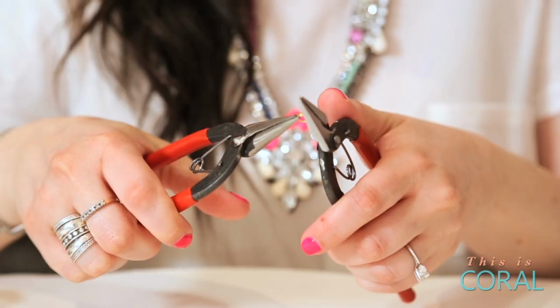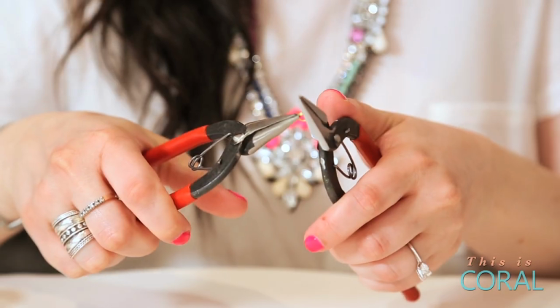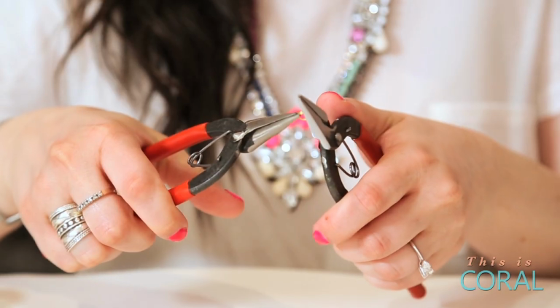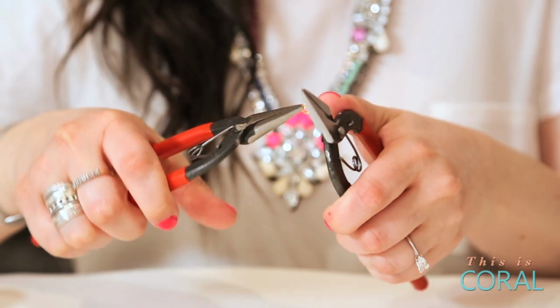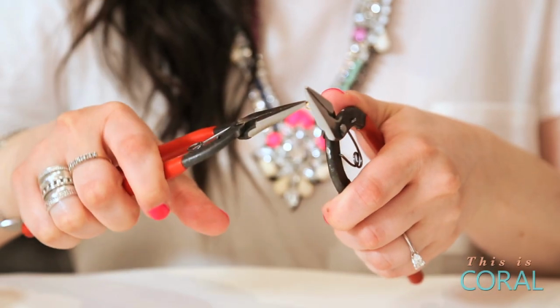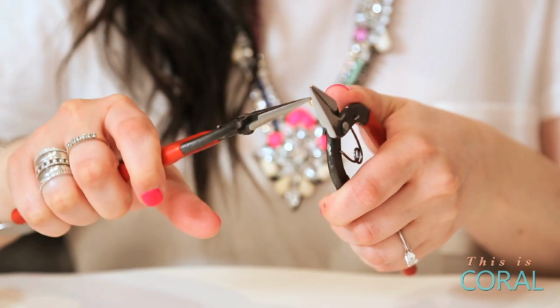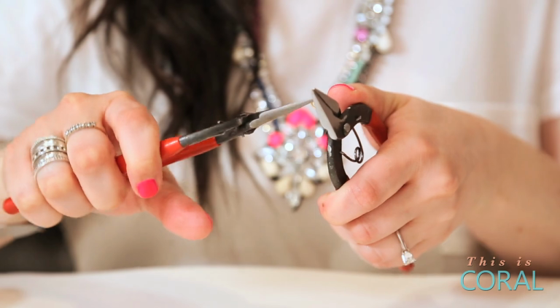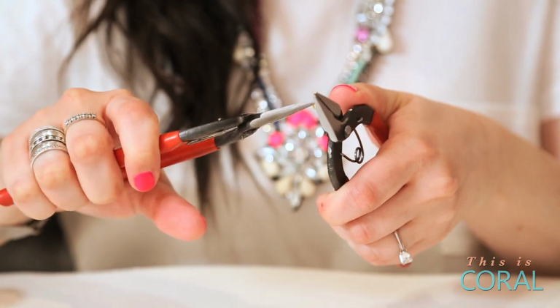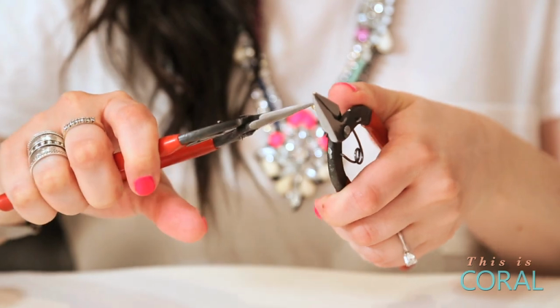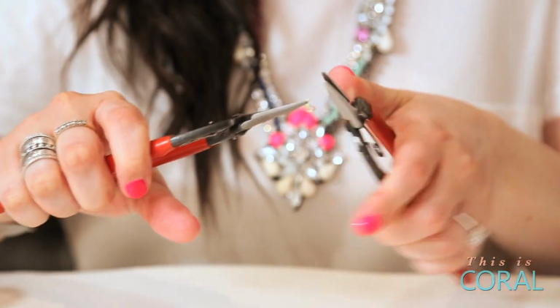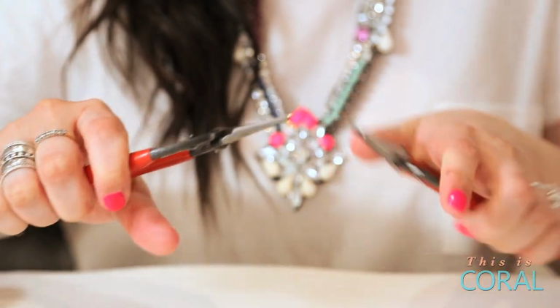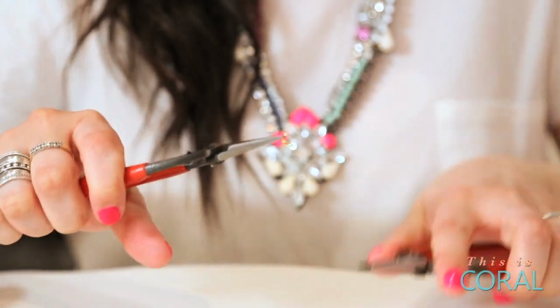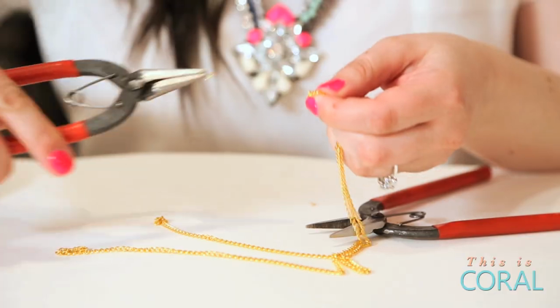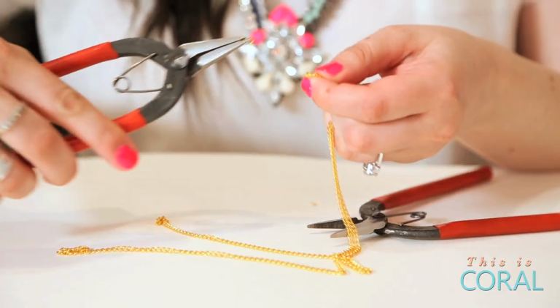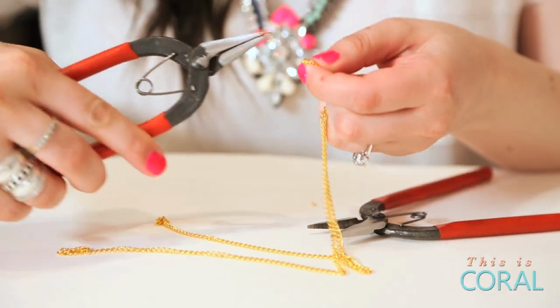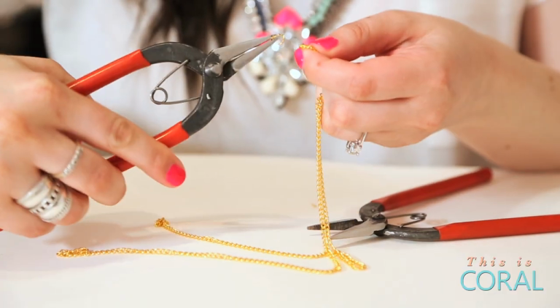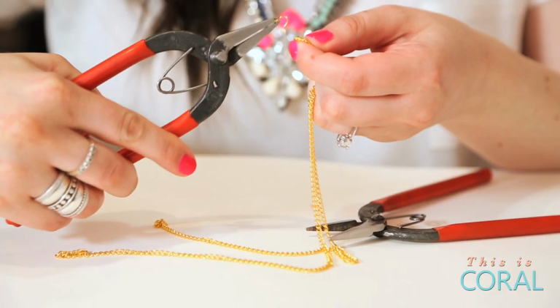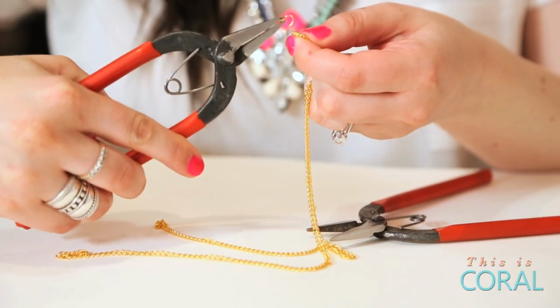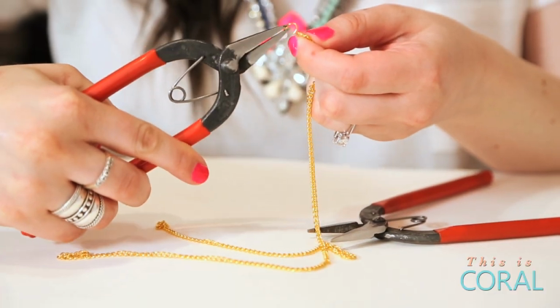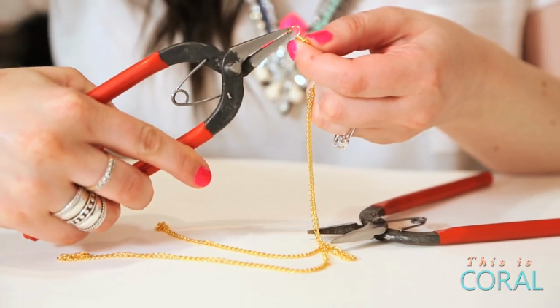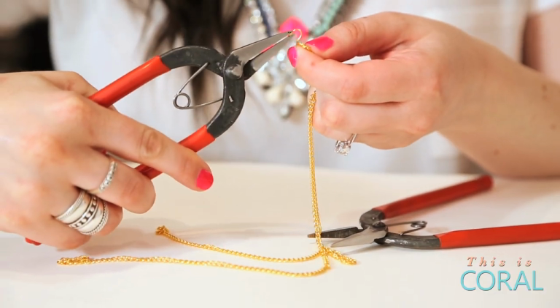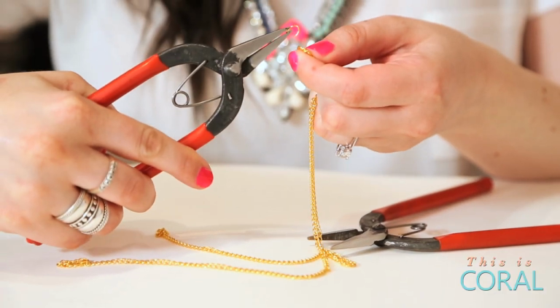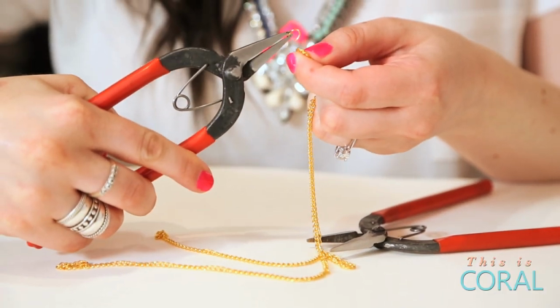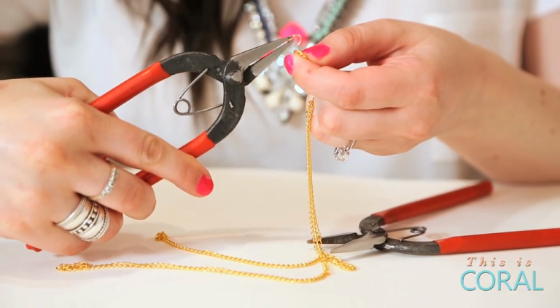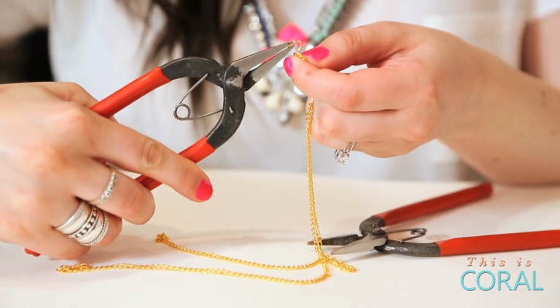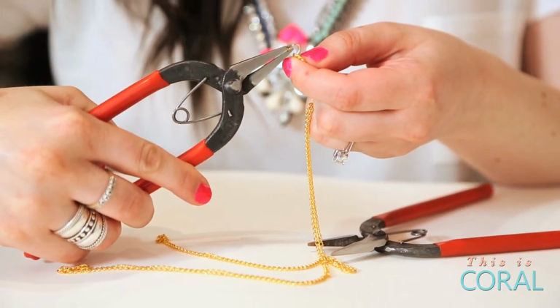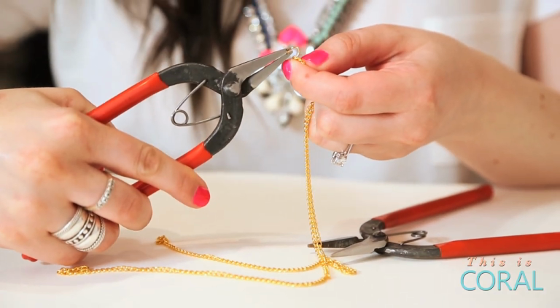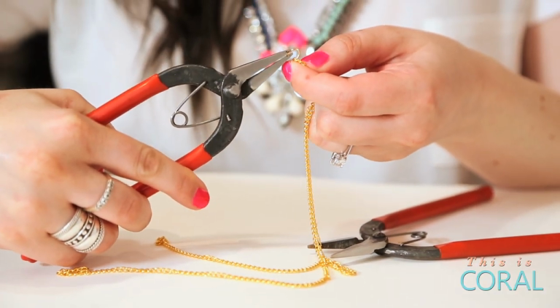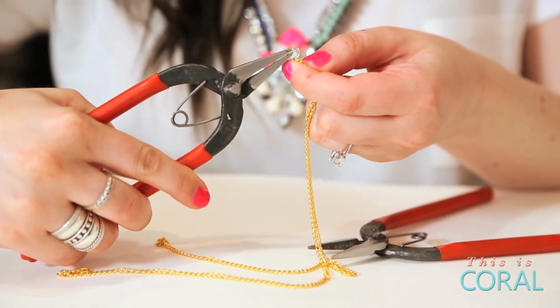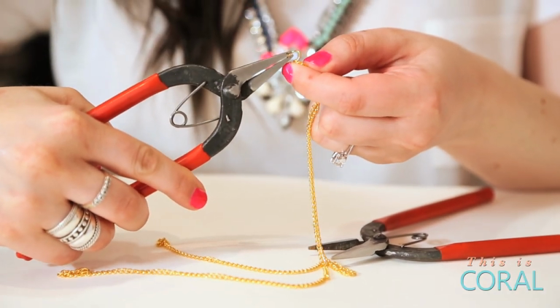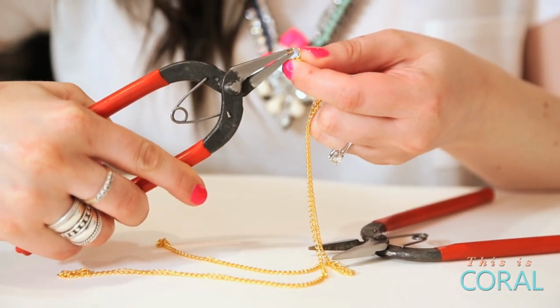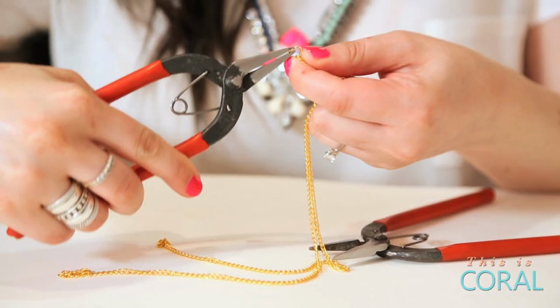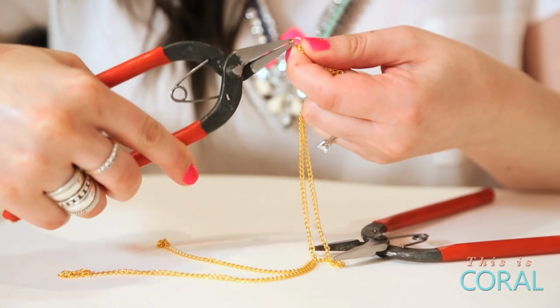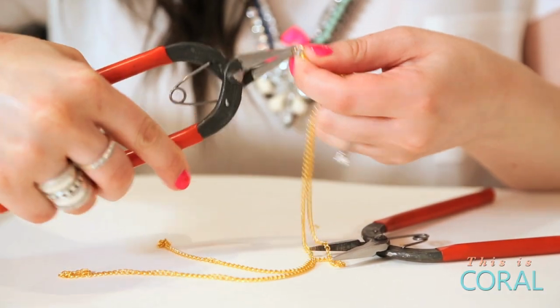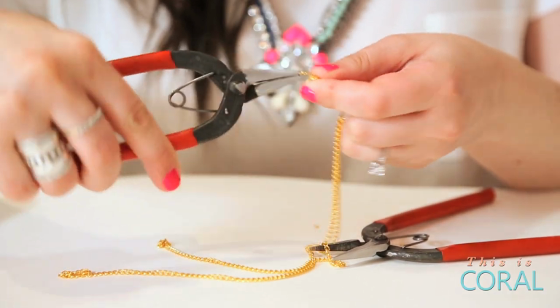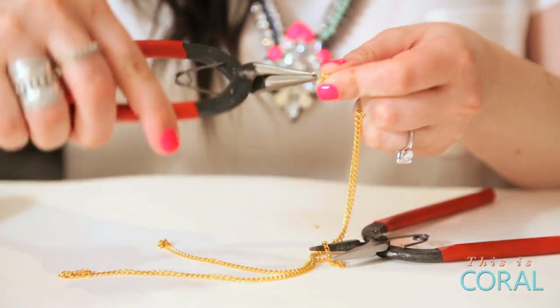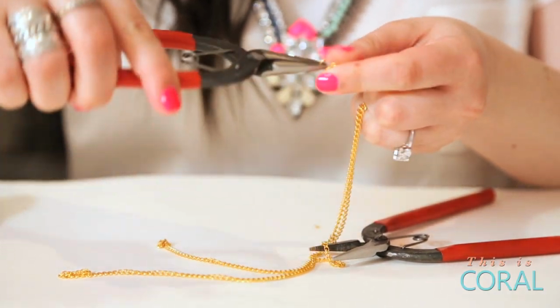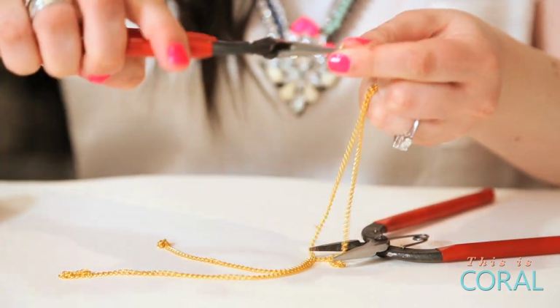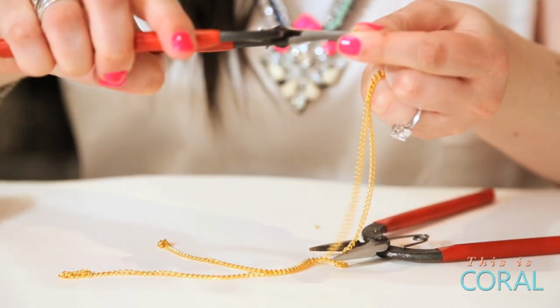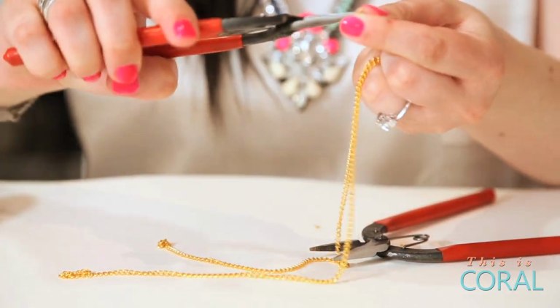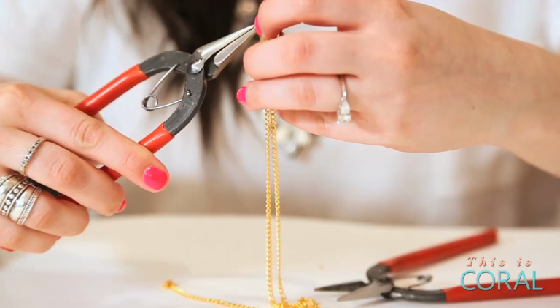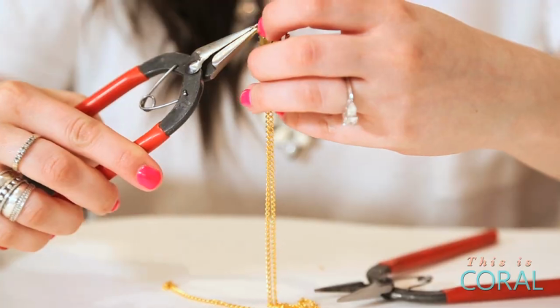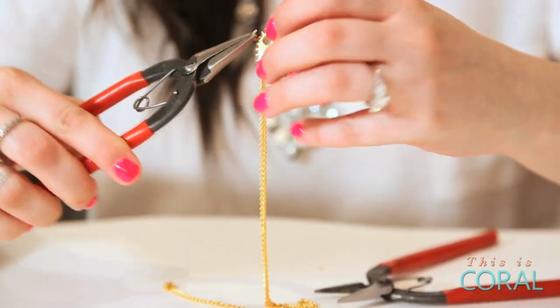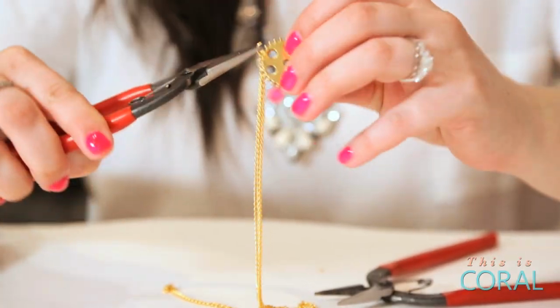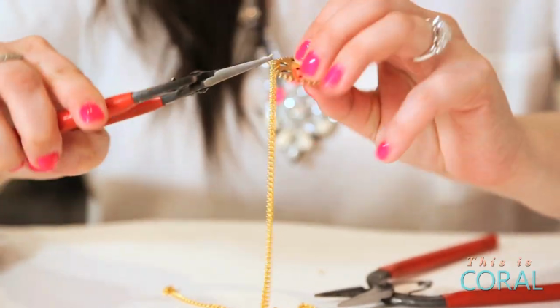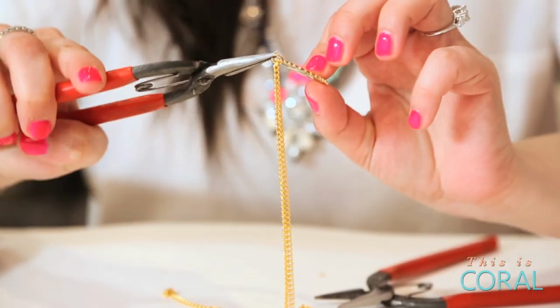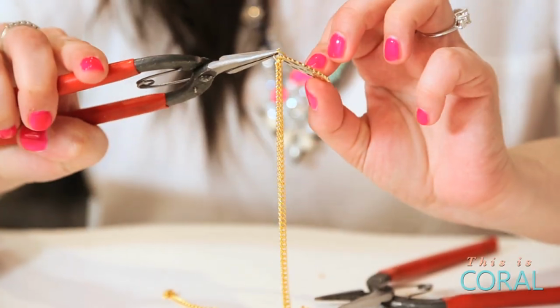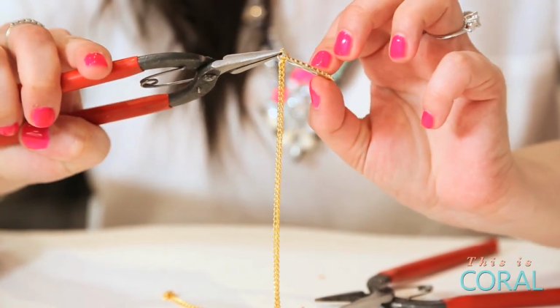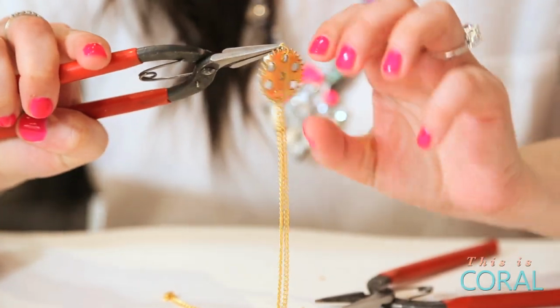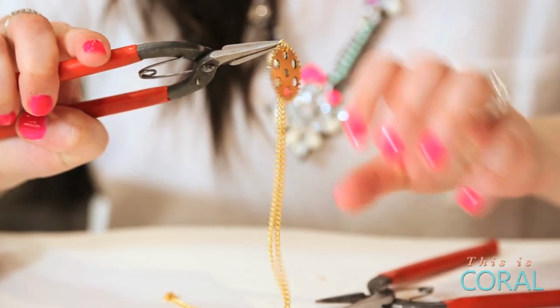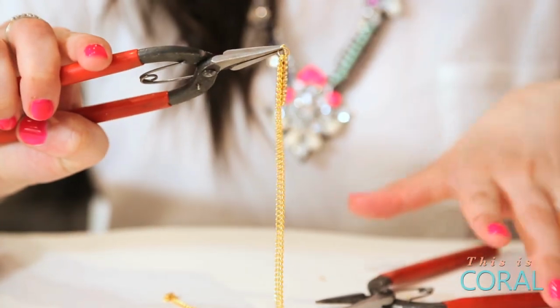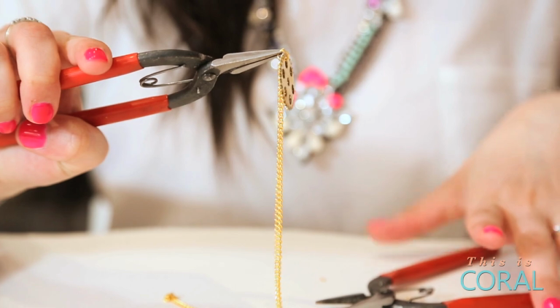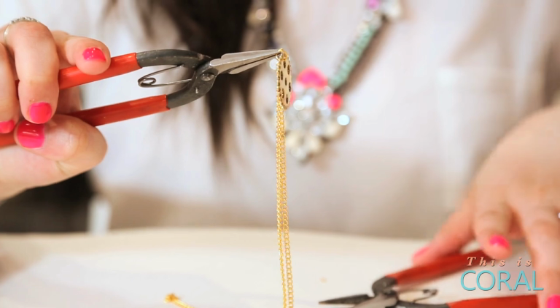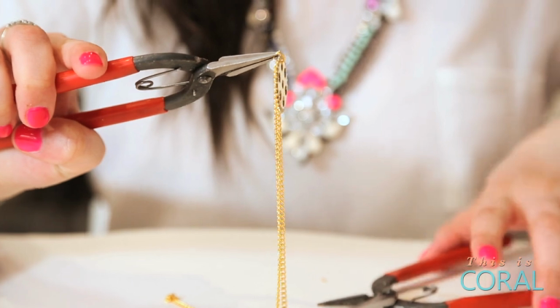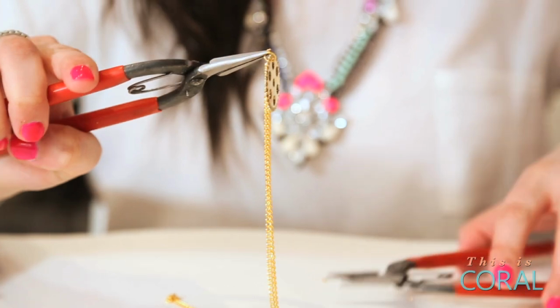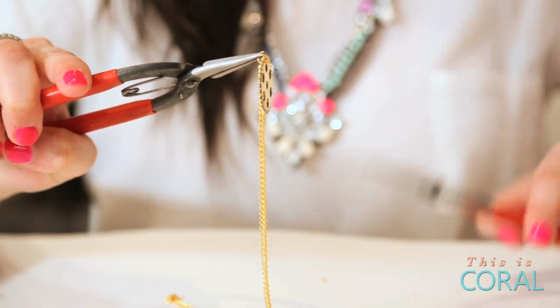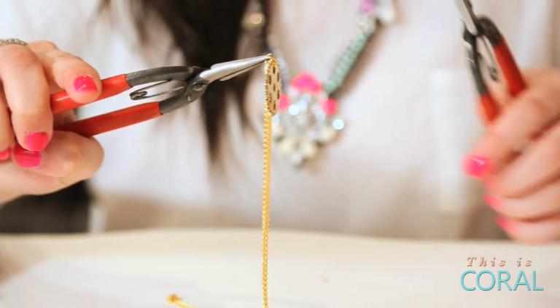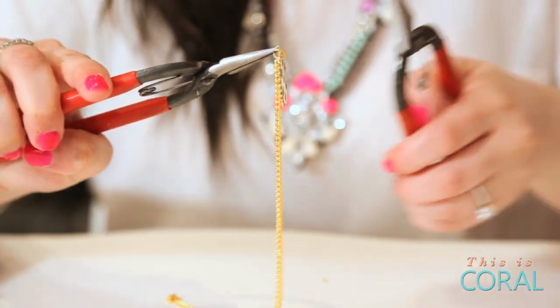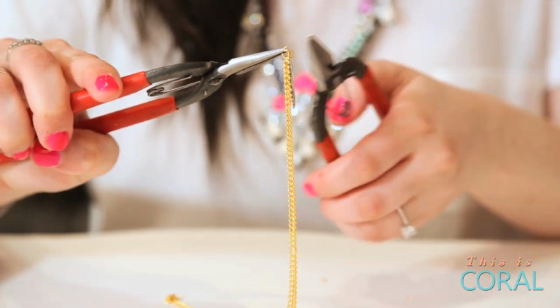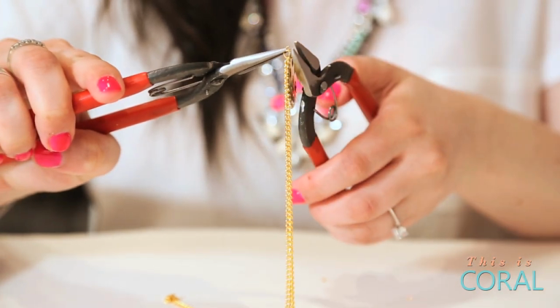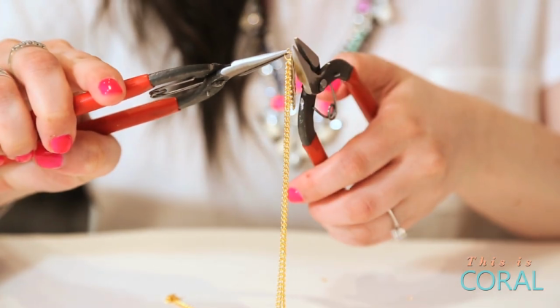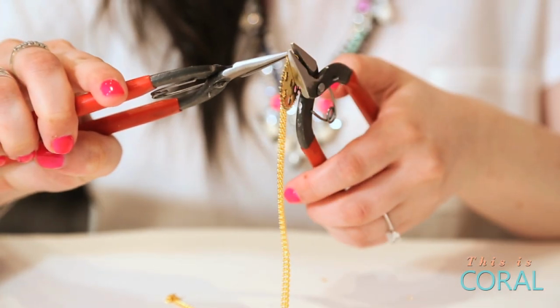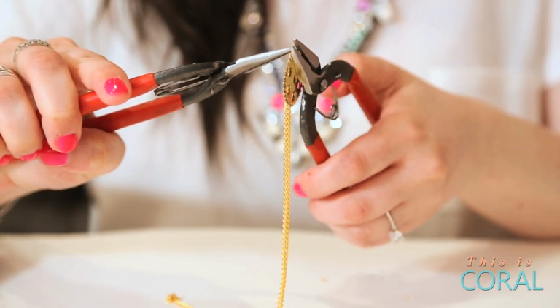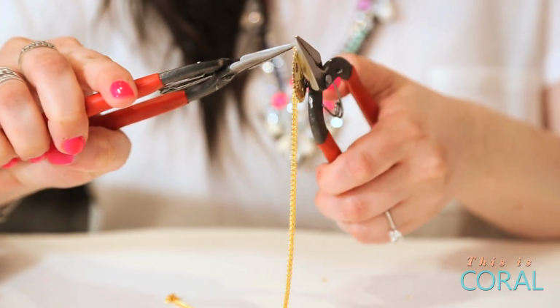Open a jump ring. Connect the jump ring and gear through the center link of the shorter piece of chain. Close the jump ring.